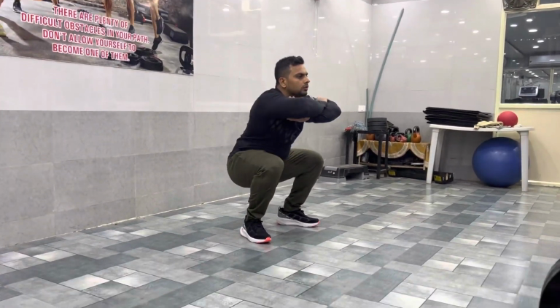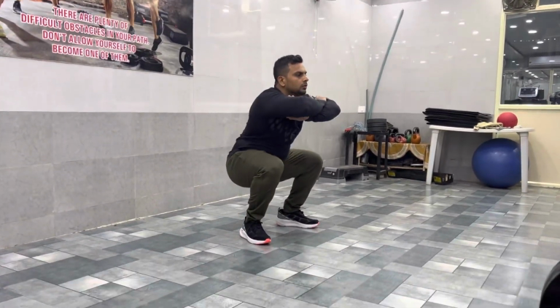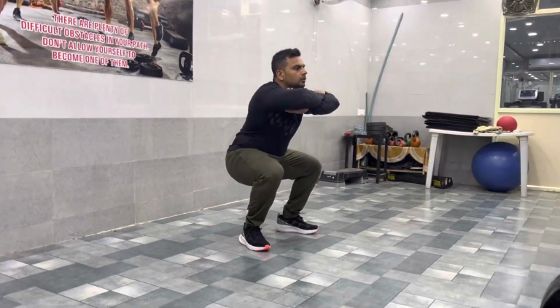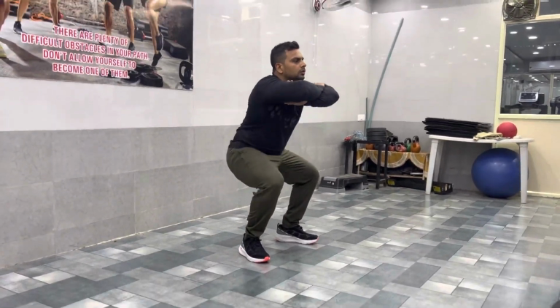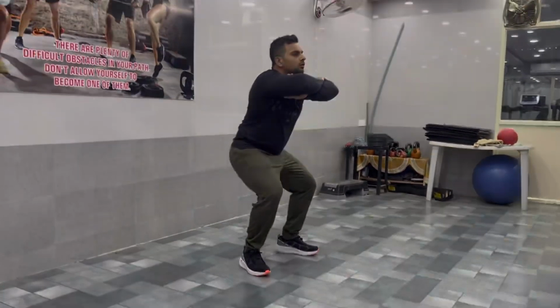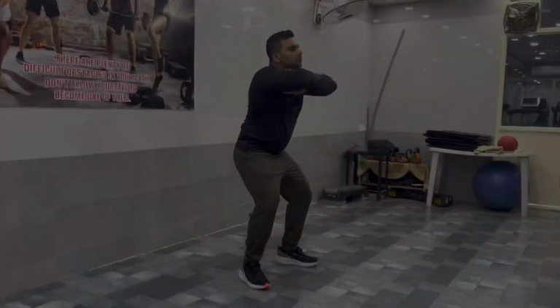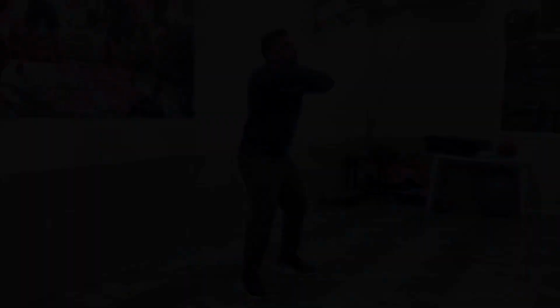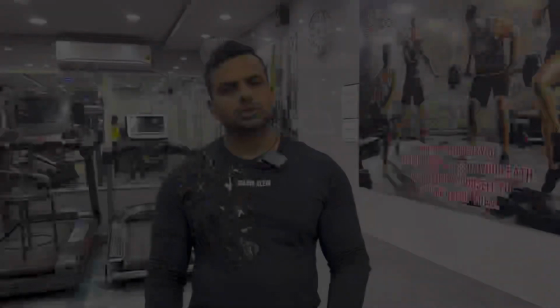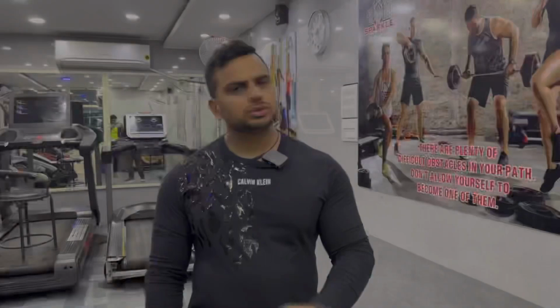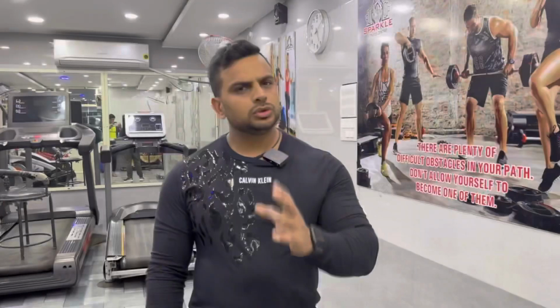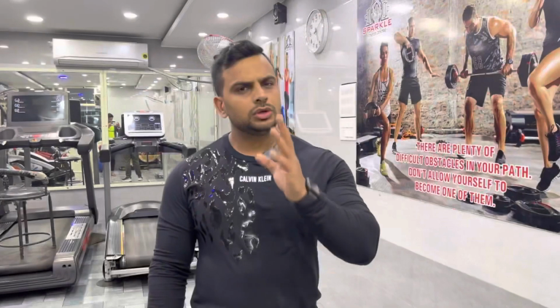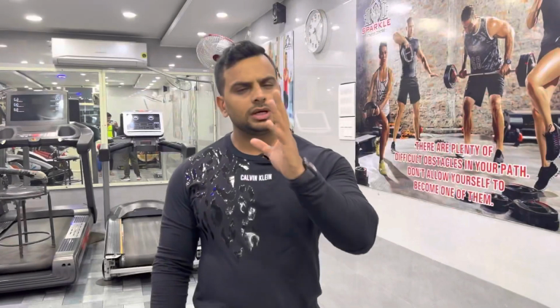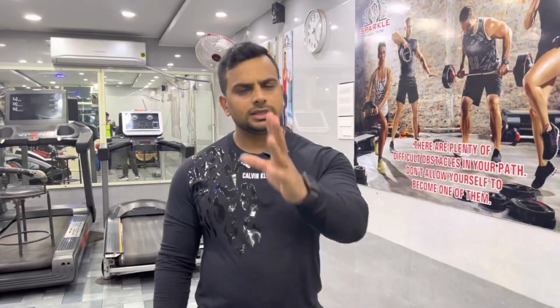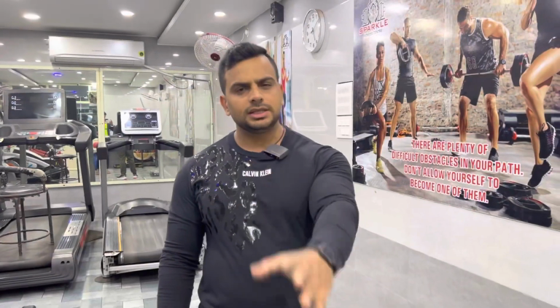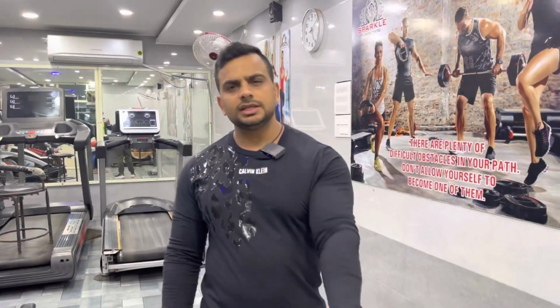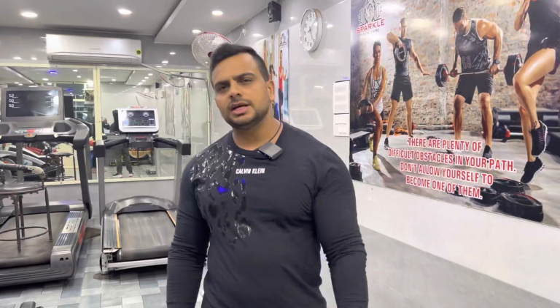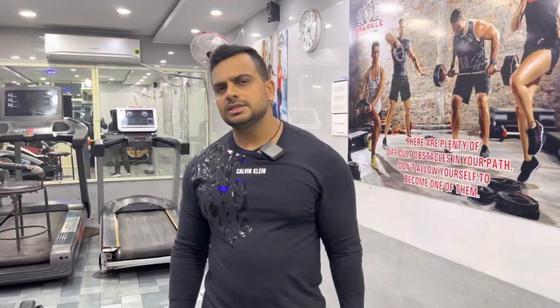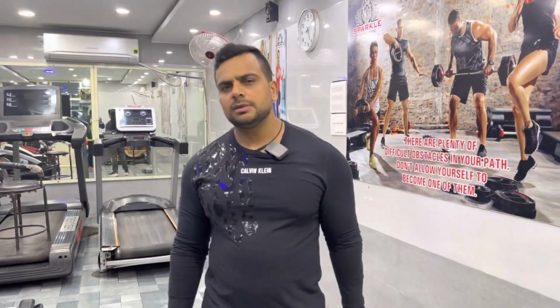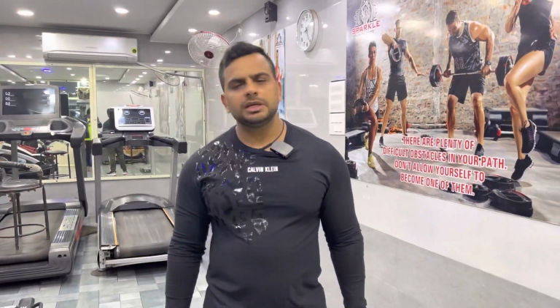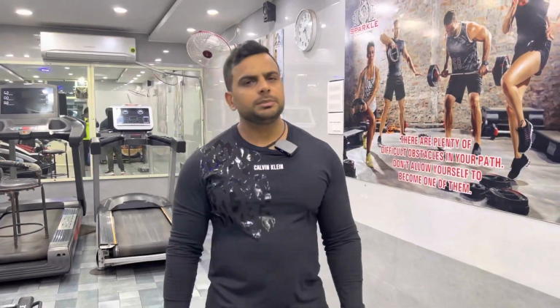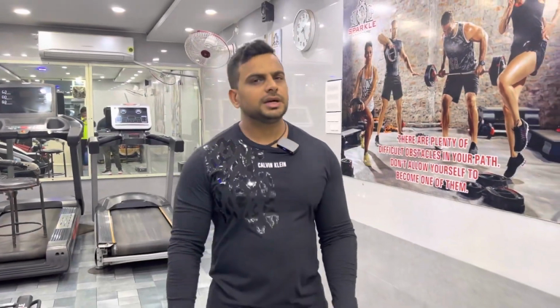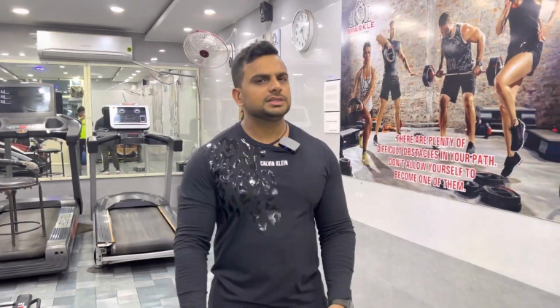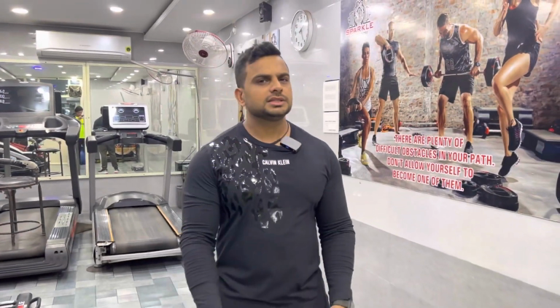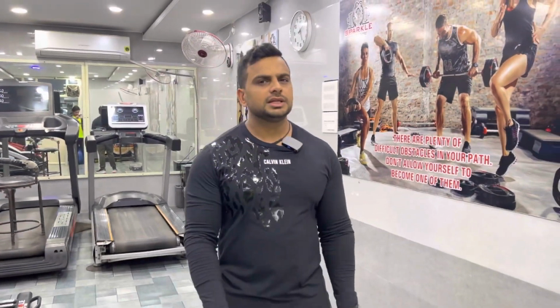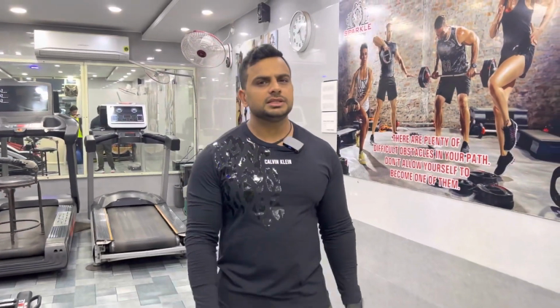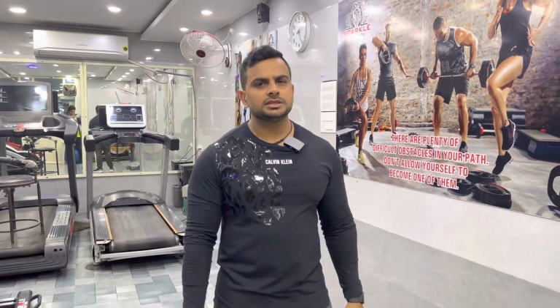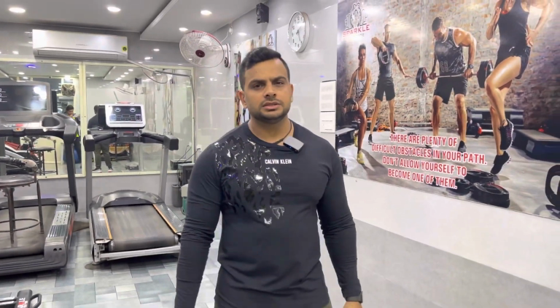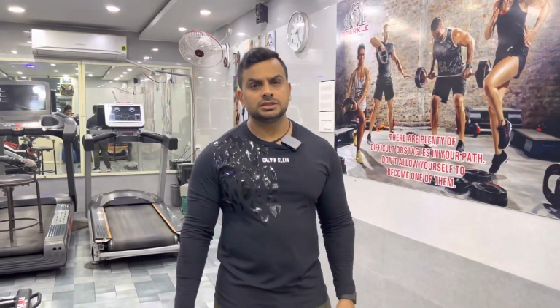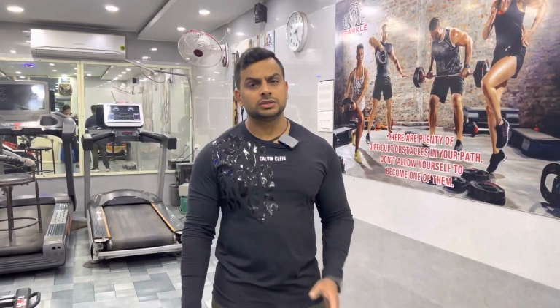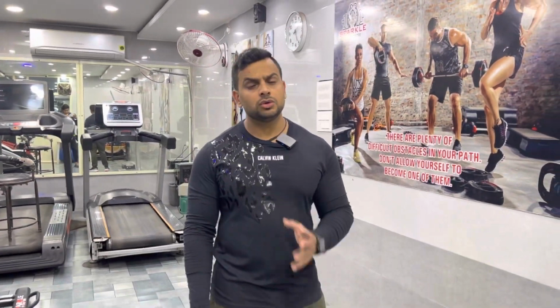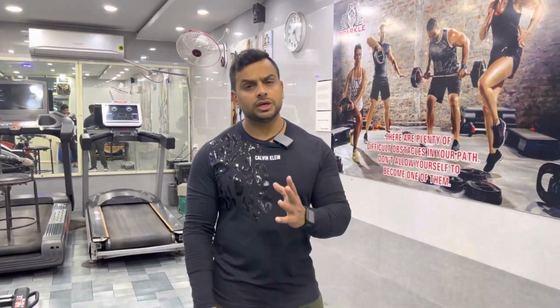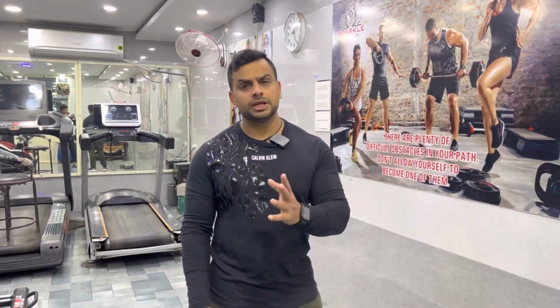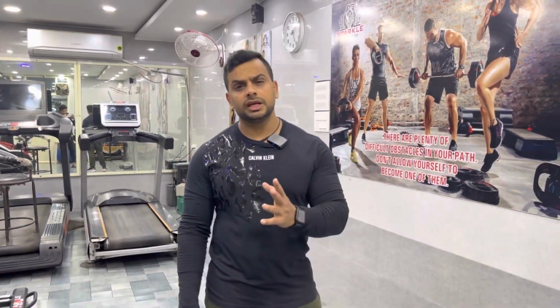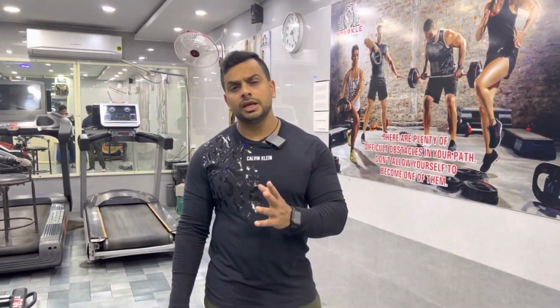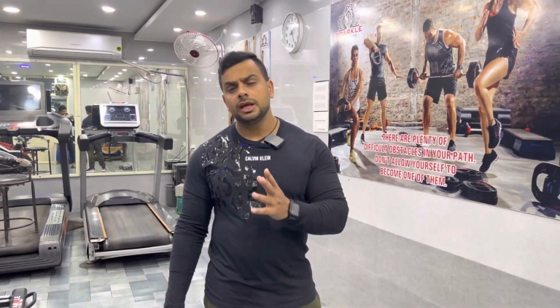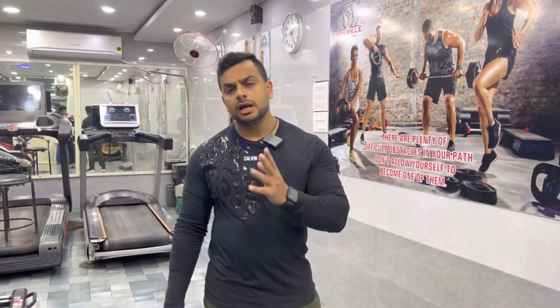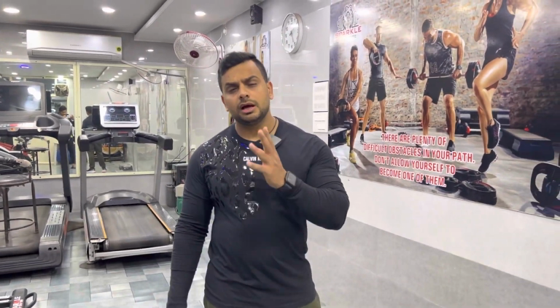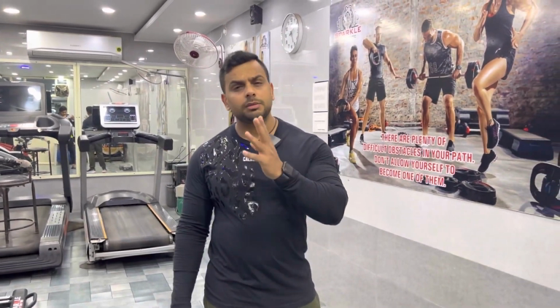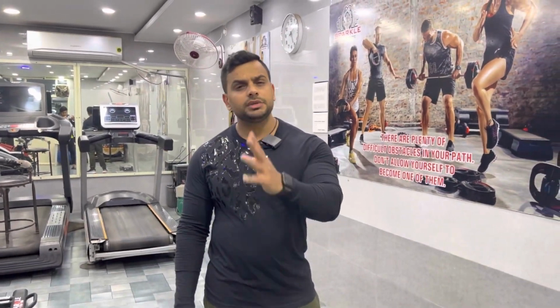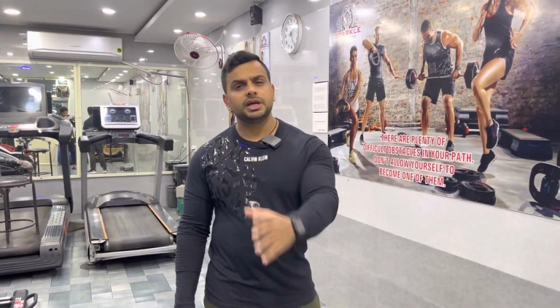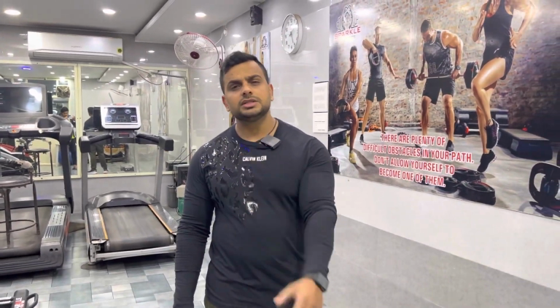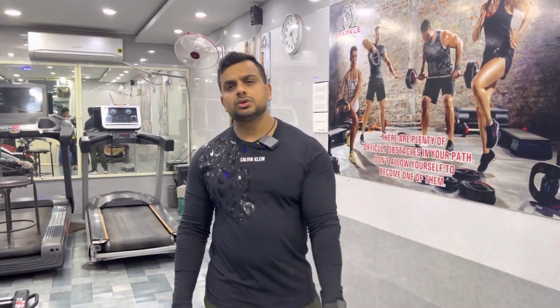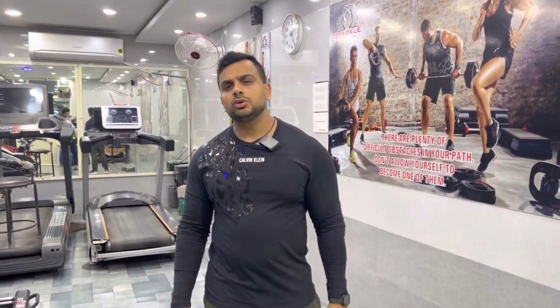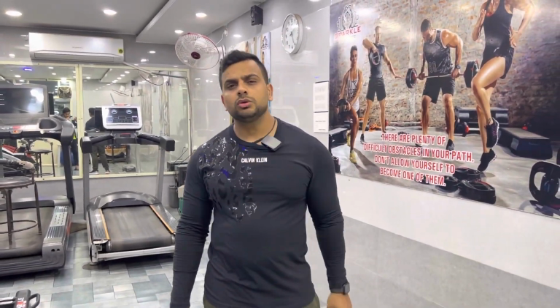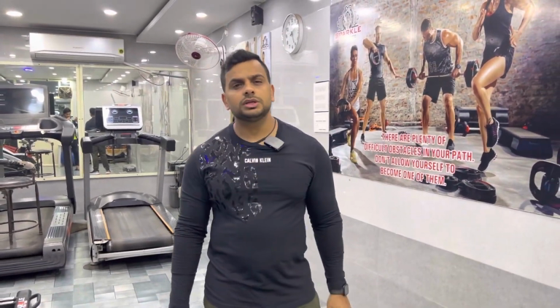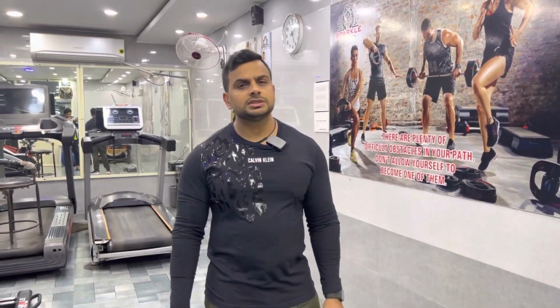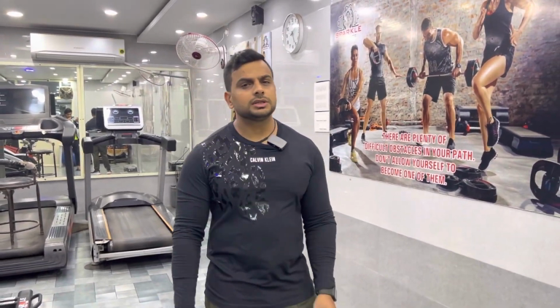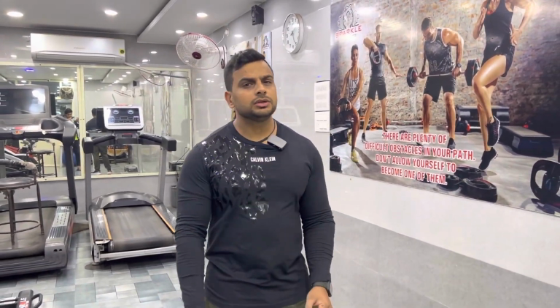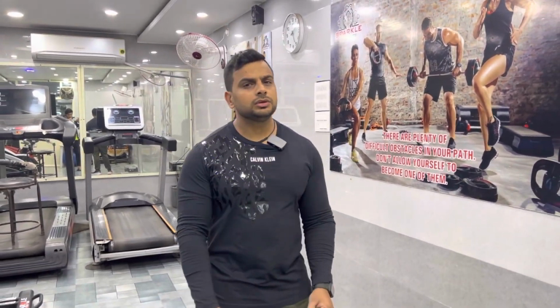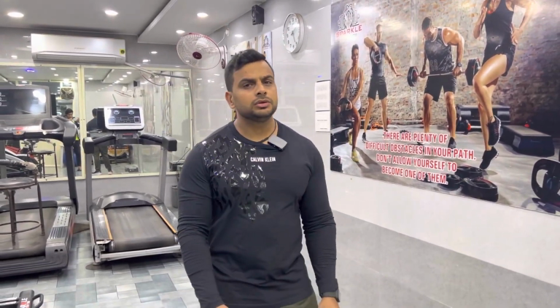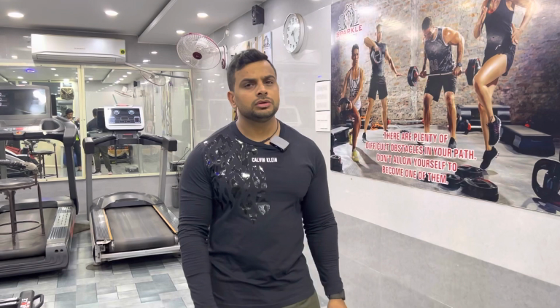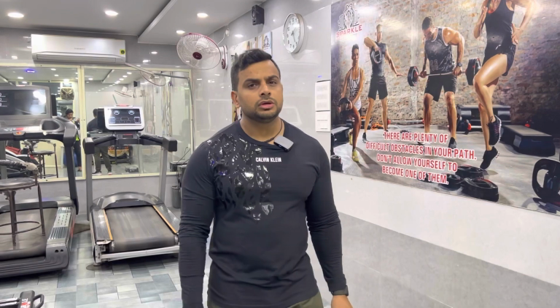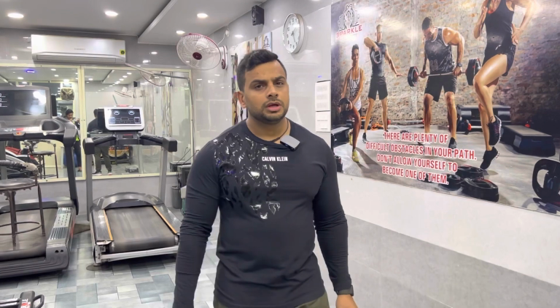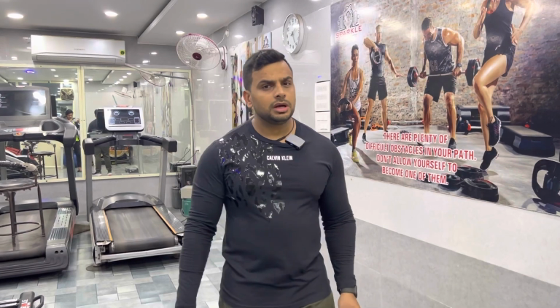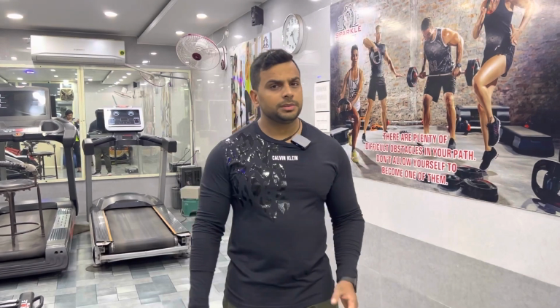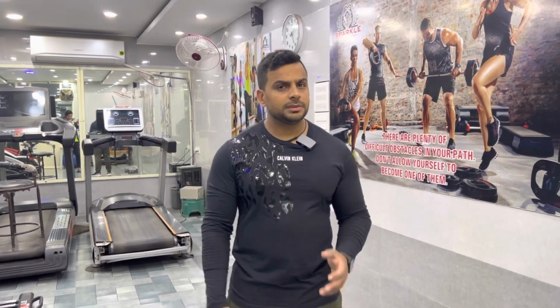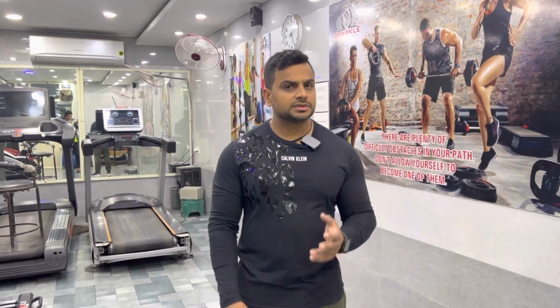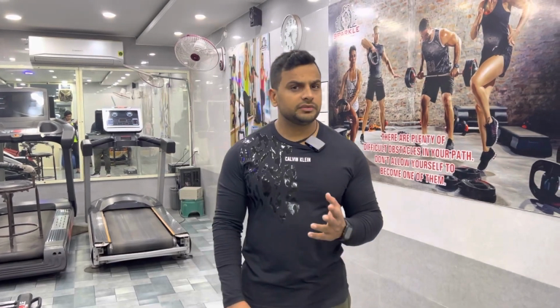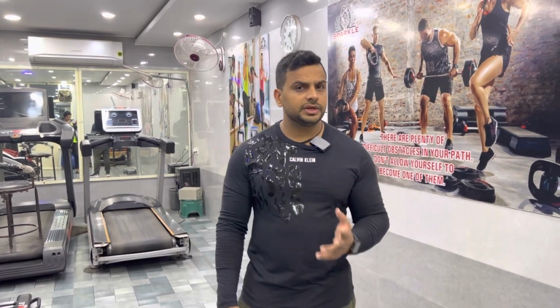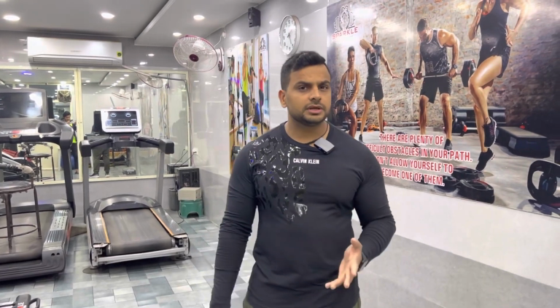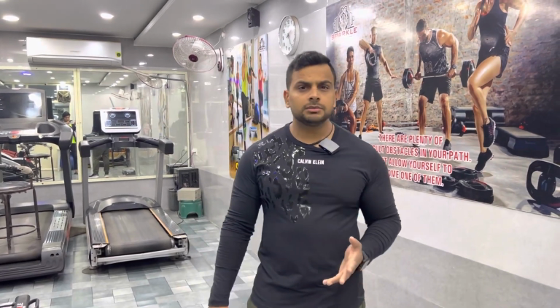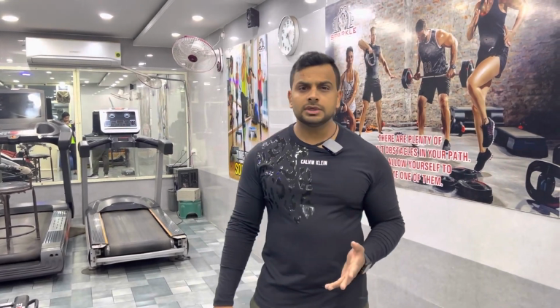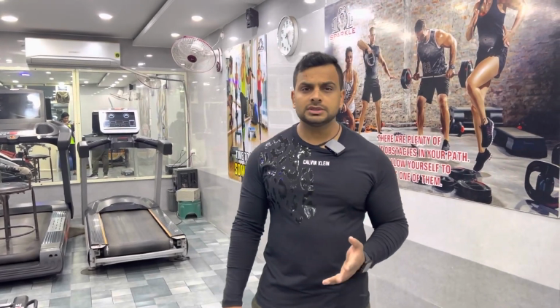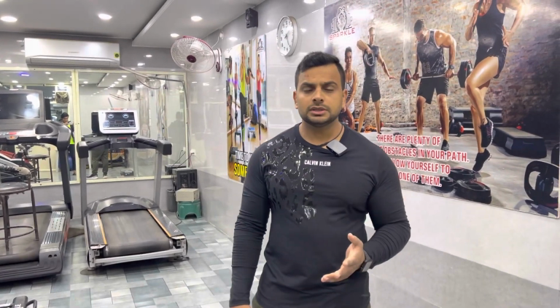So these were our 5 exercises today, which you can use to tone your thighs and hips and reduce the weight of your hips.